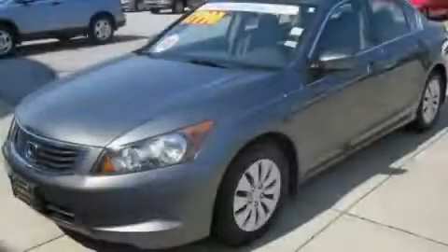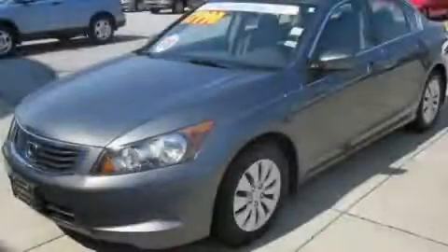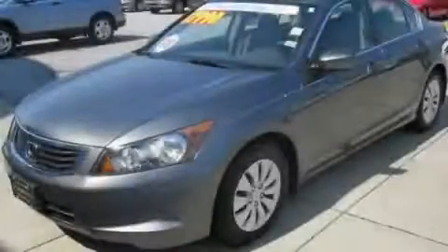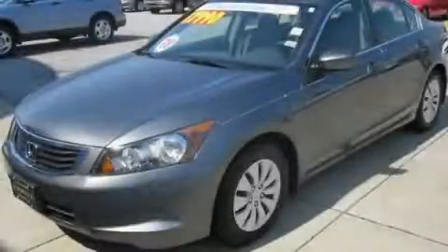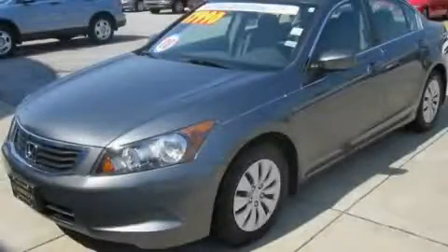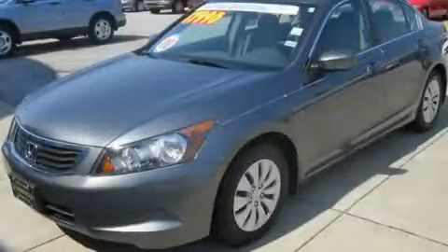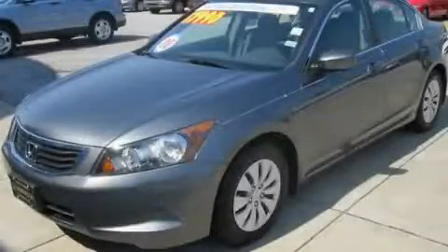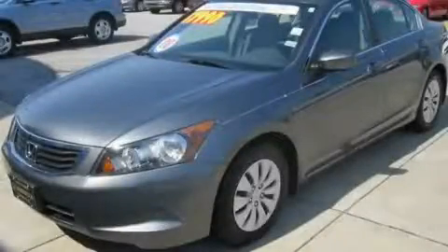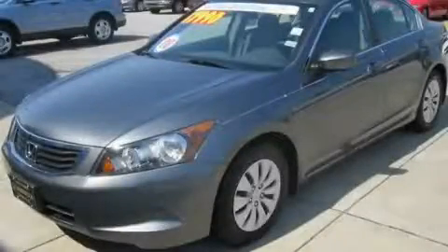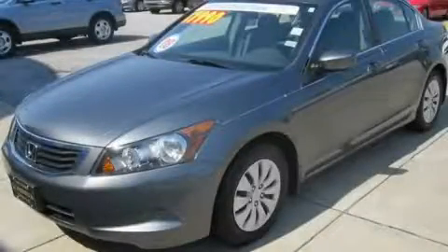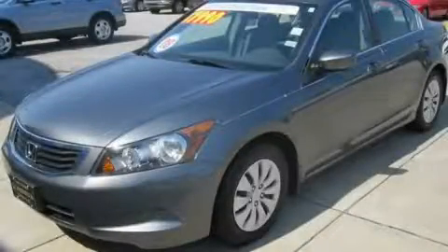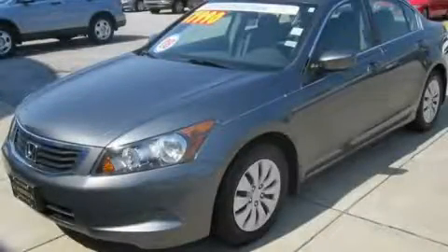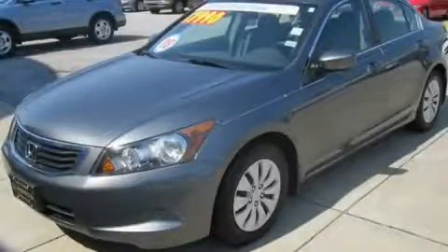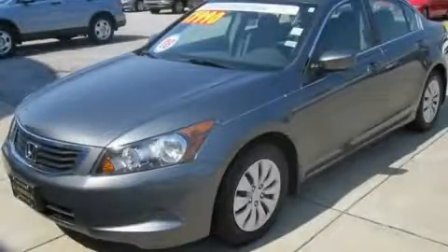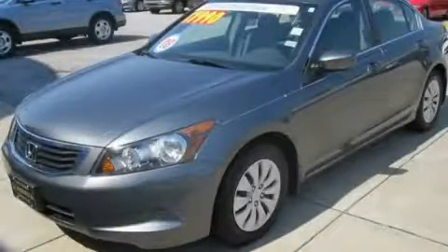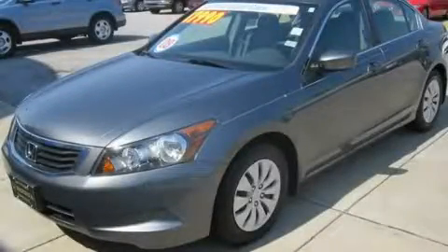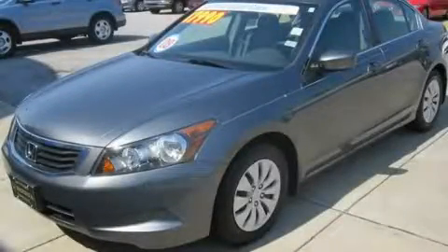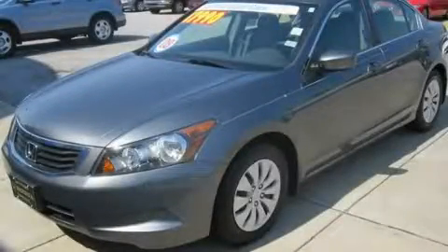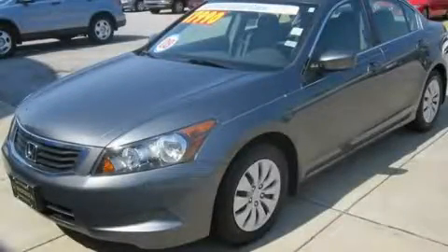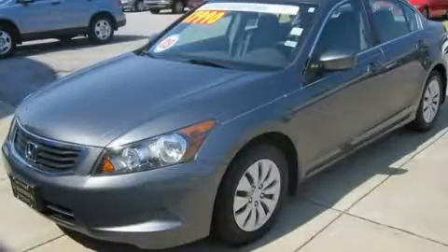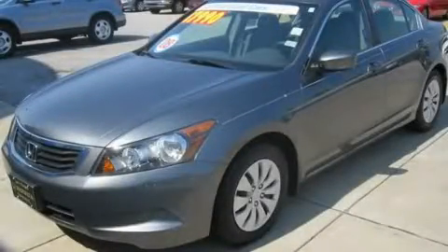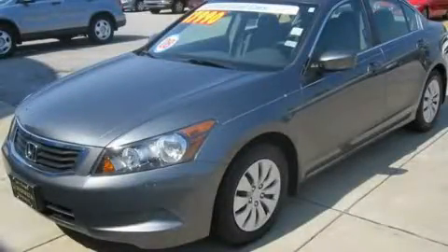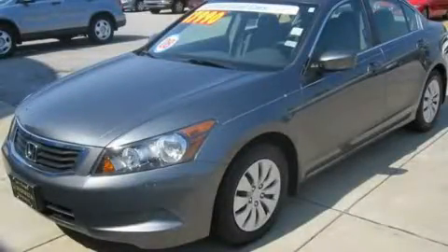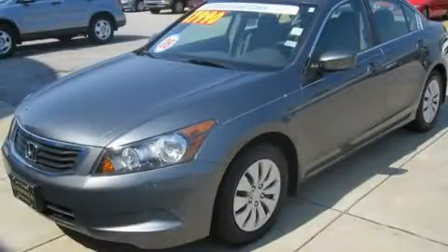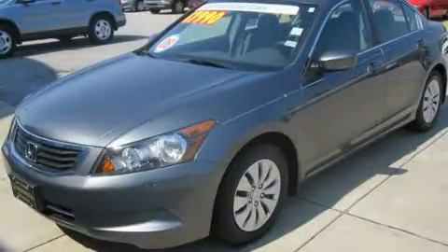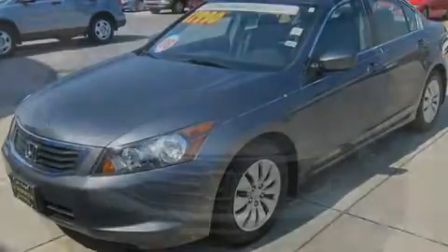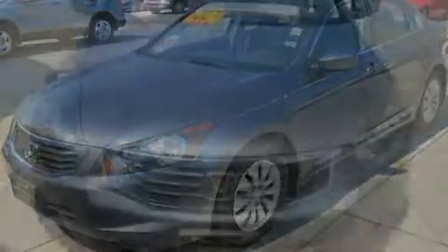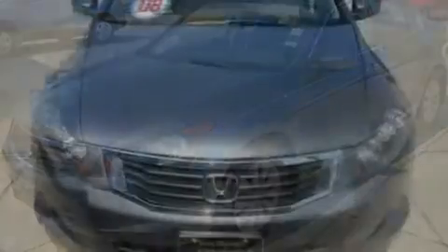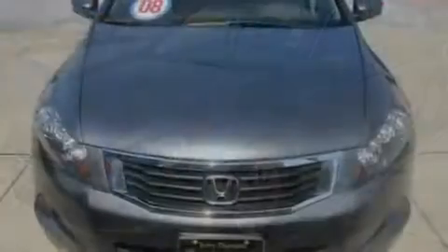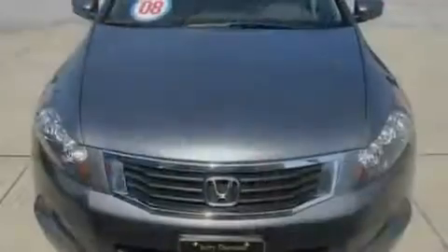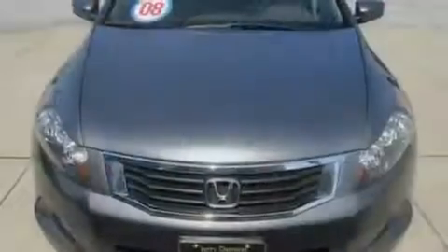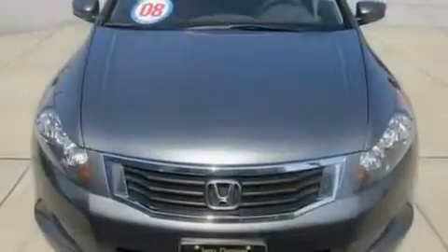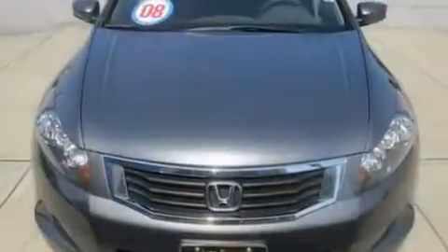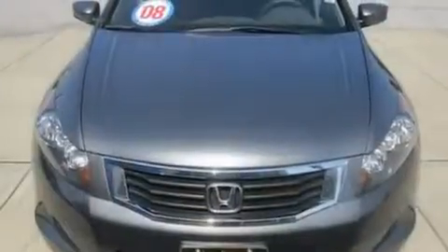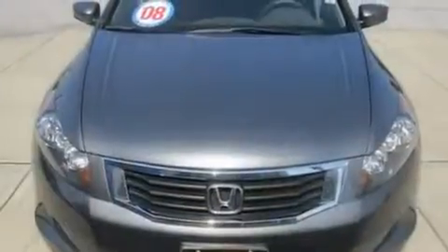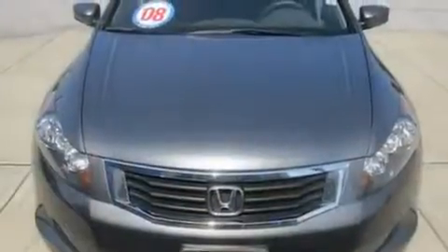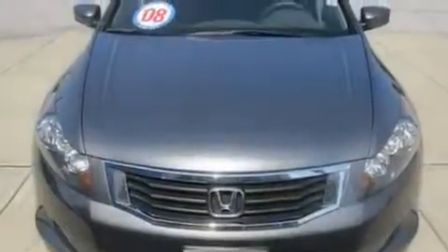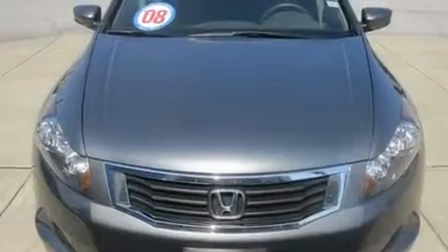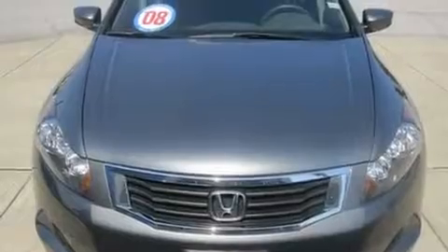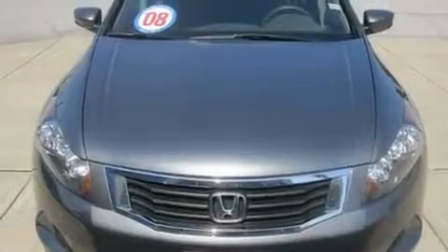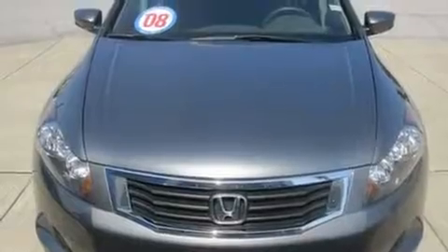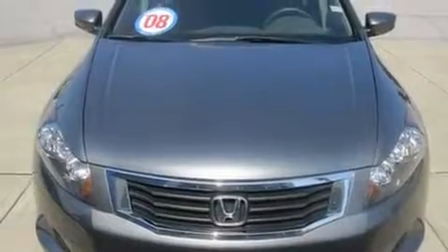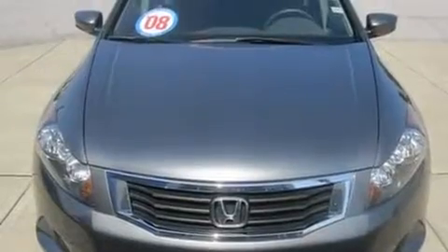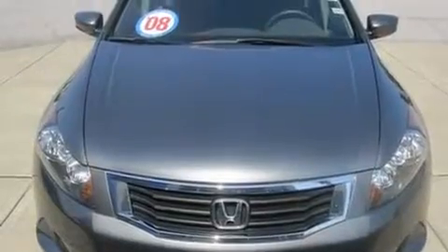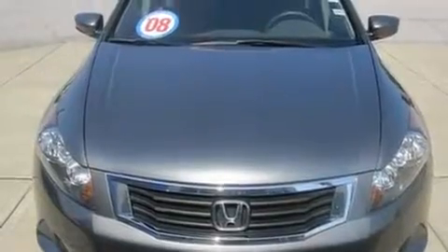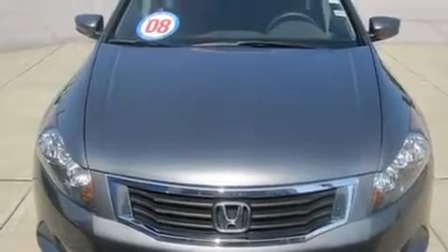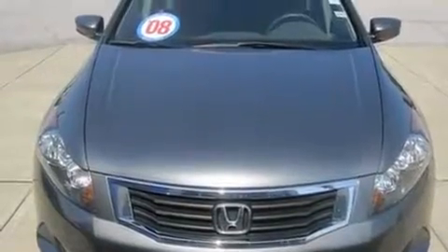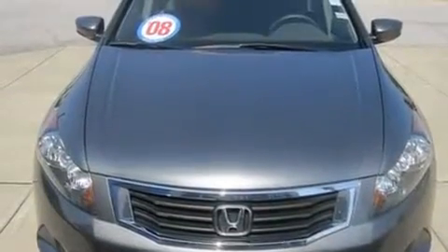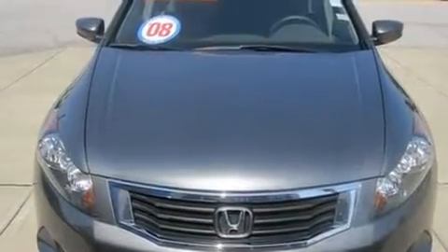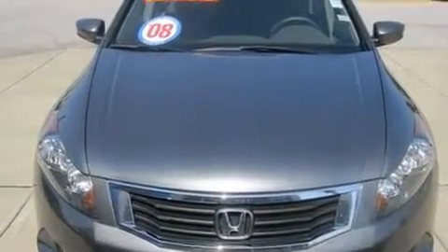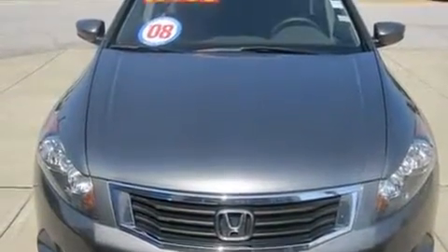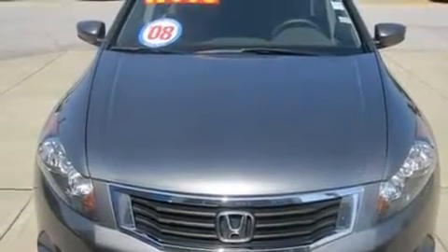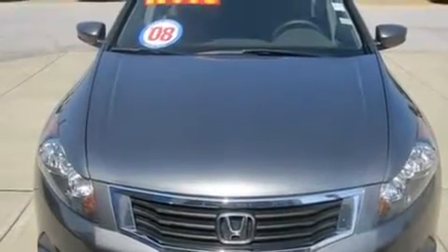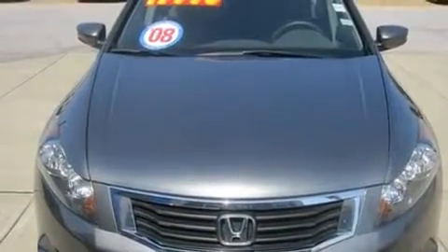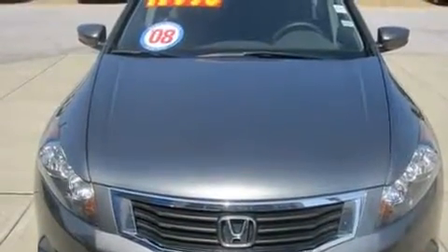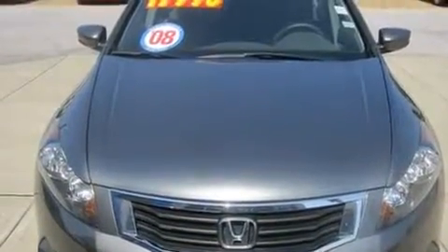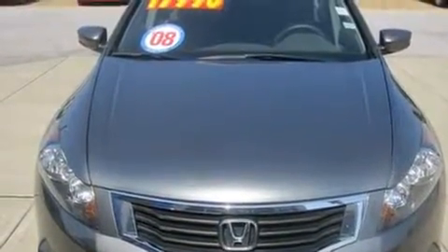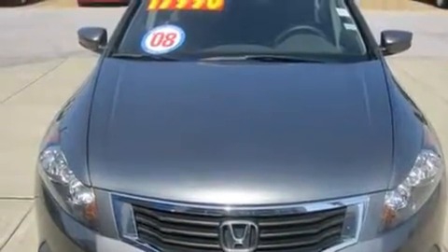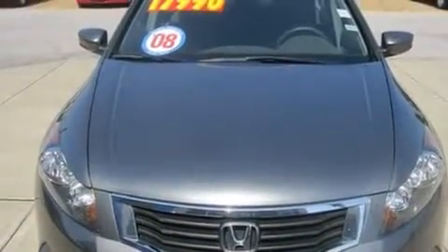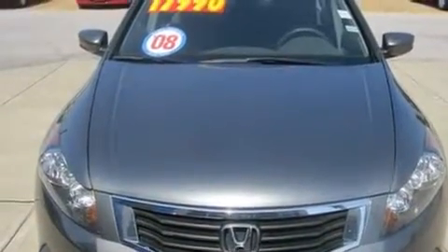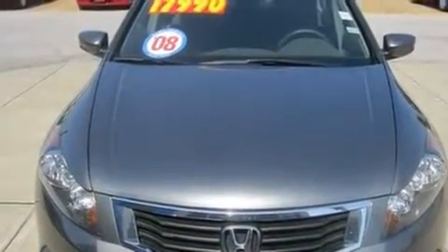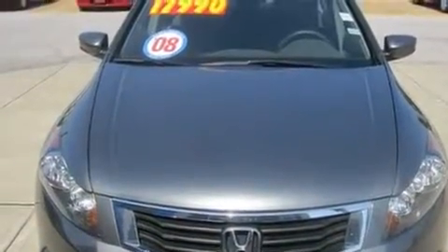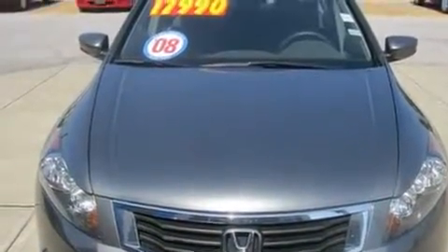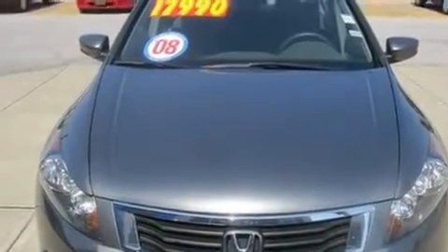This is a 2008 Honda Accord. It has a 2.4-liter four-cylinder engine and a five-speed automatic transmission.